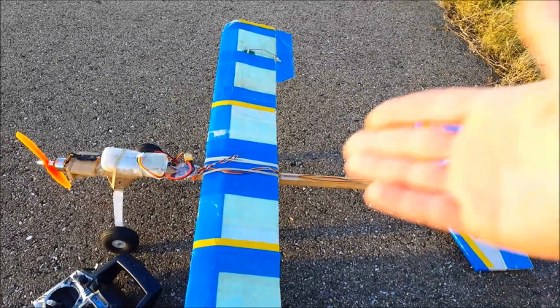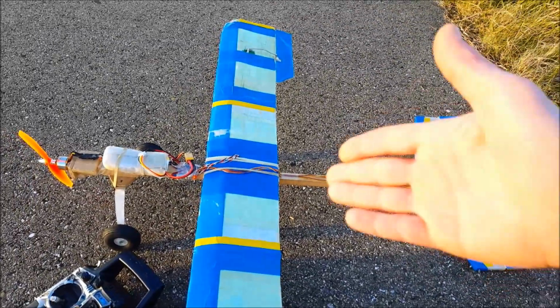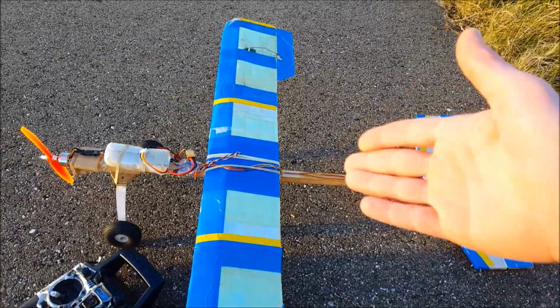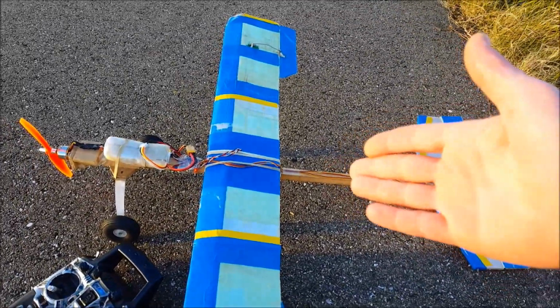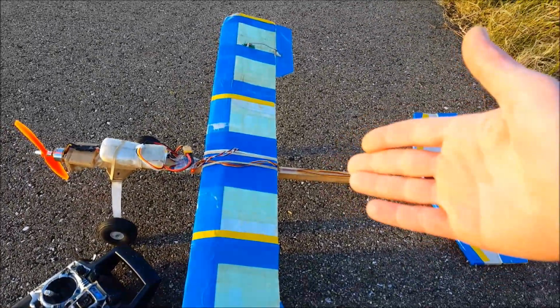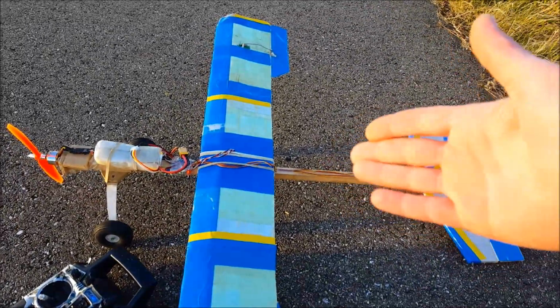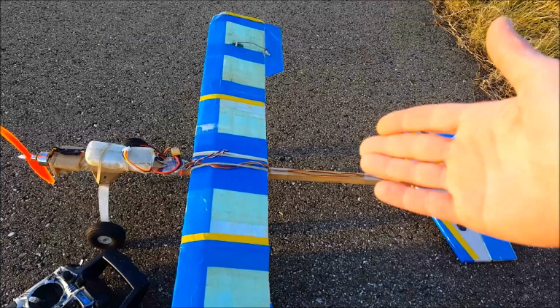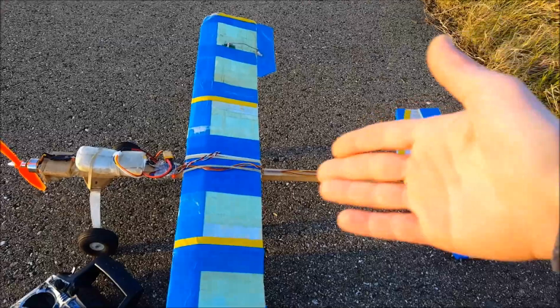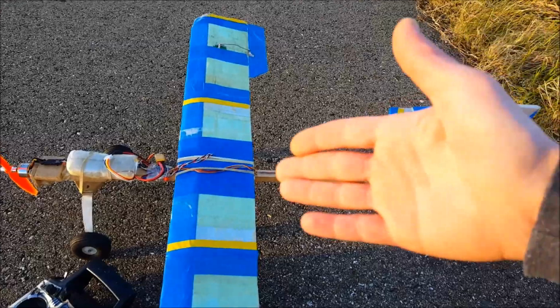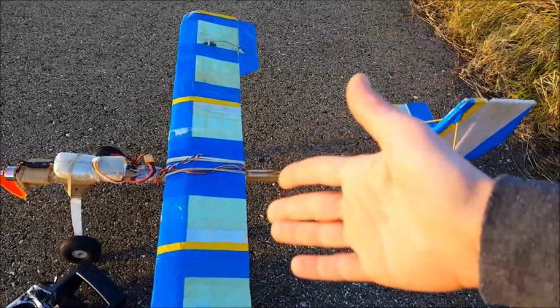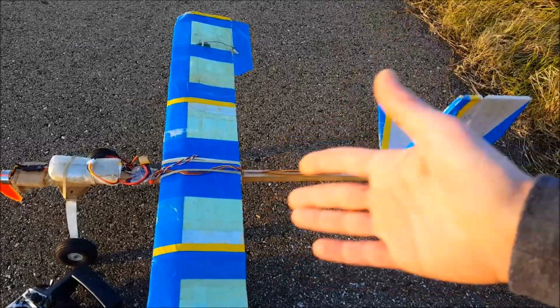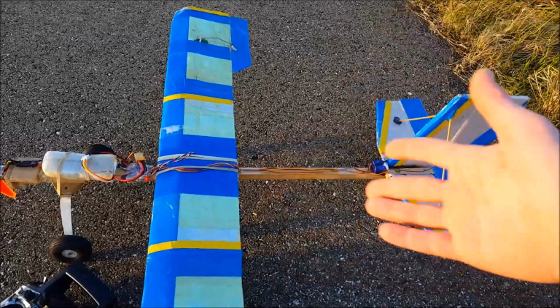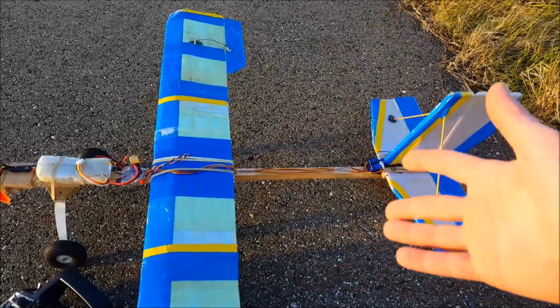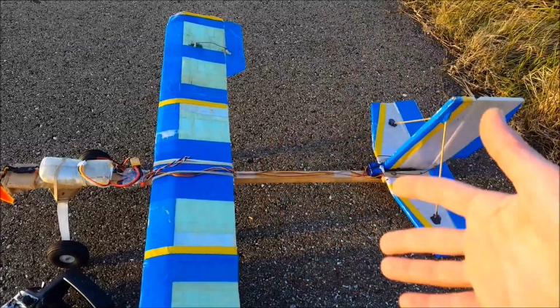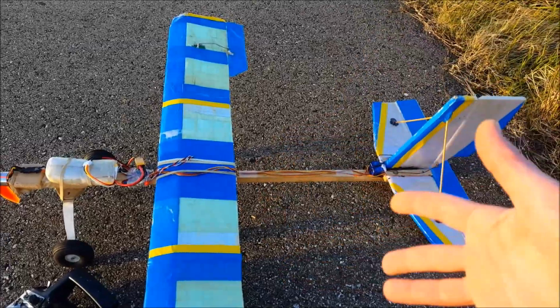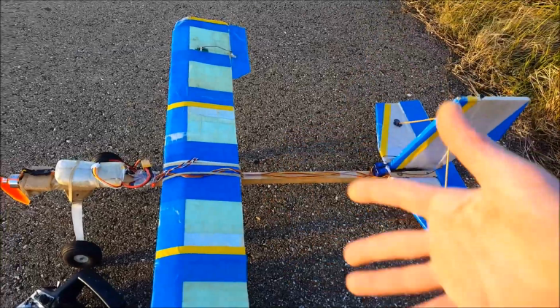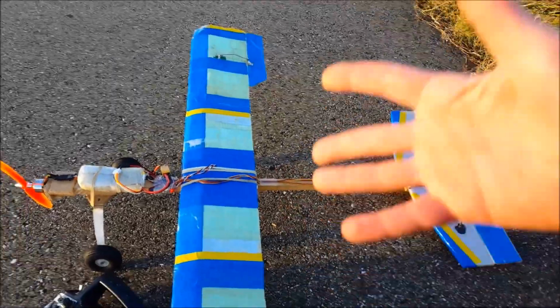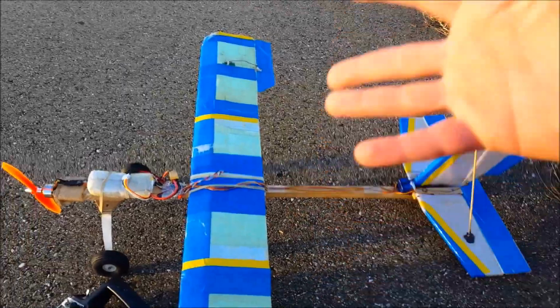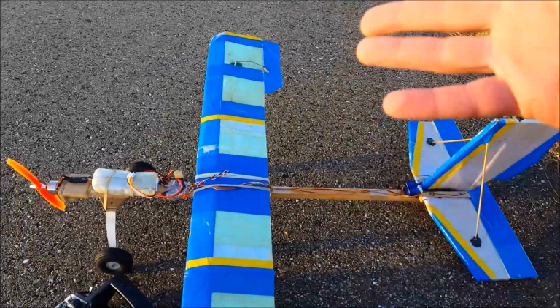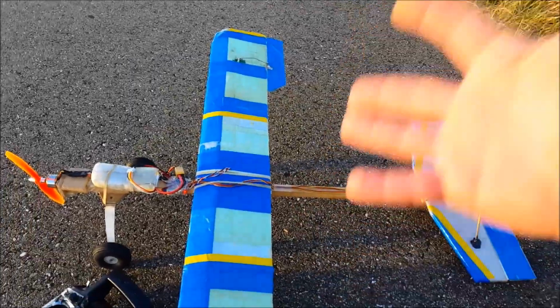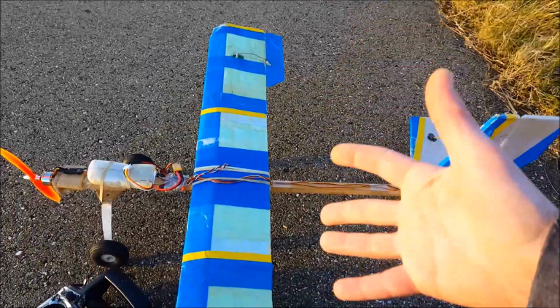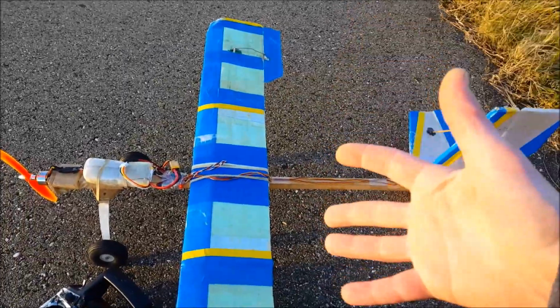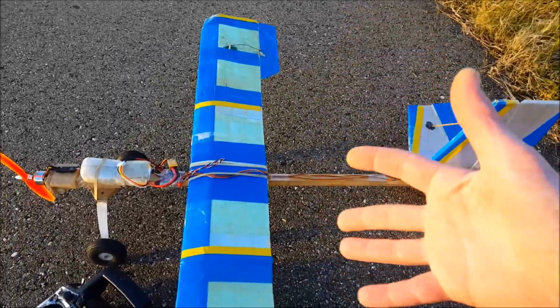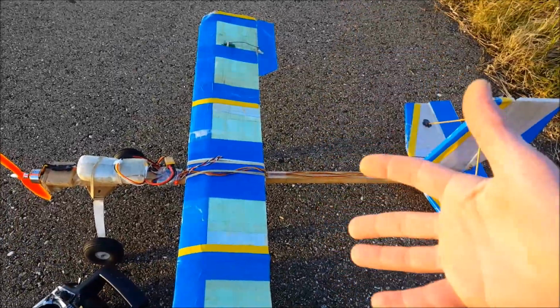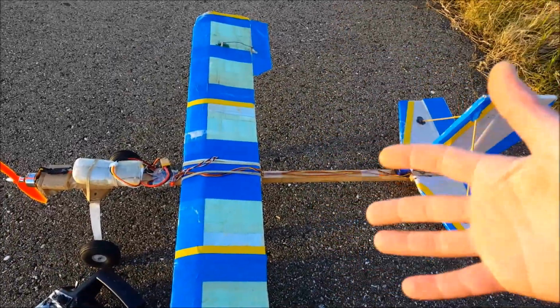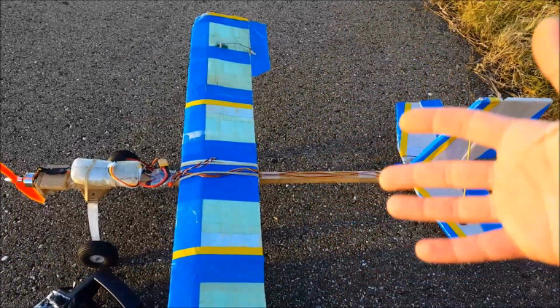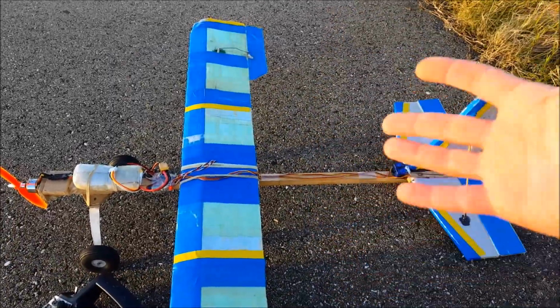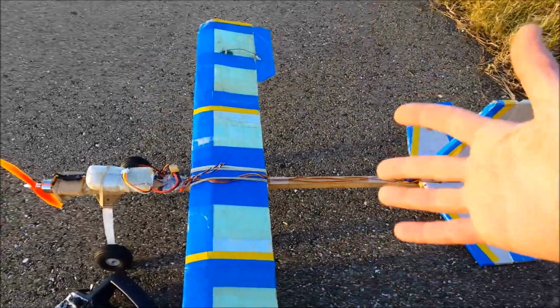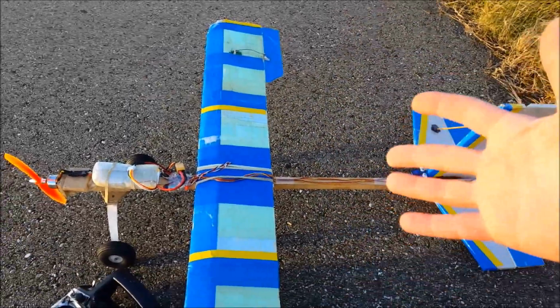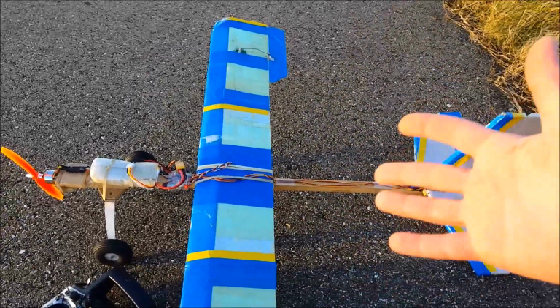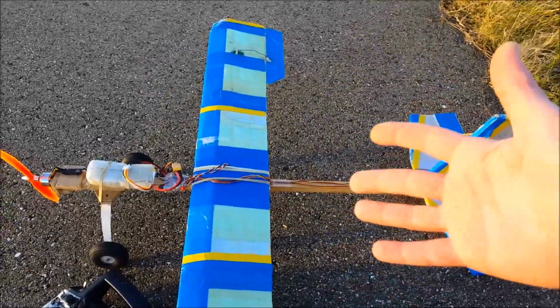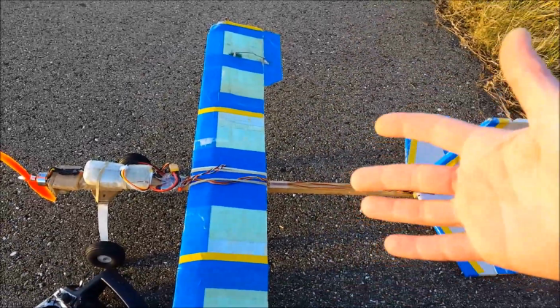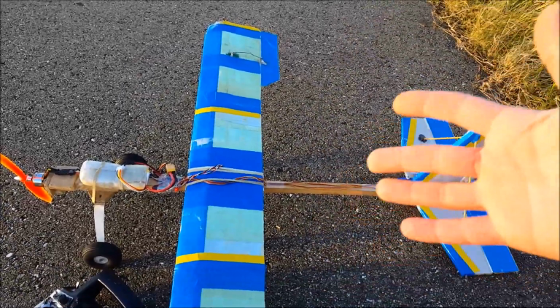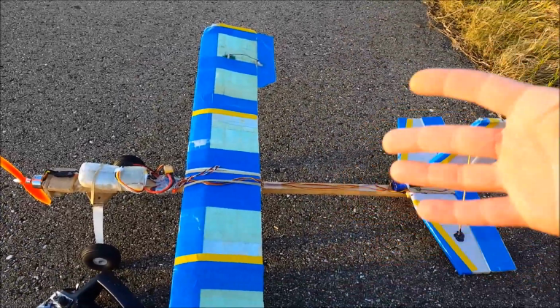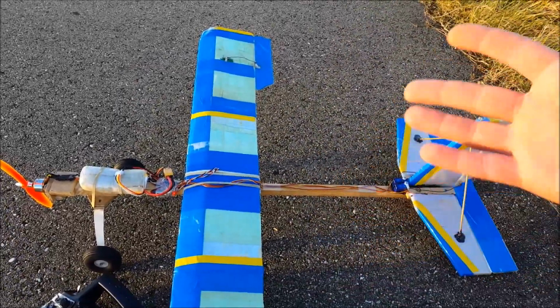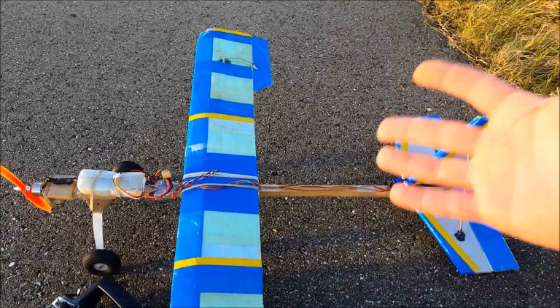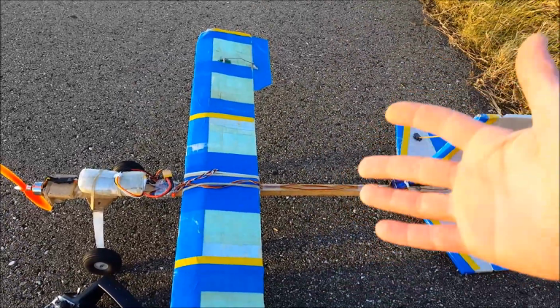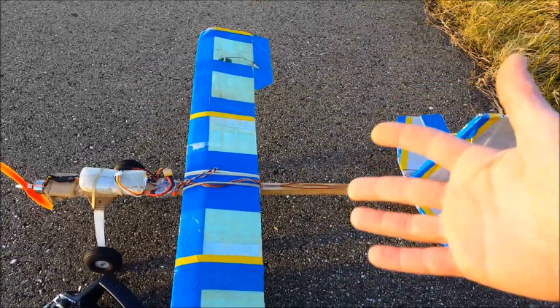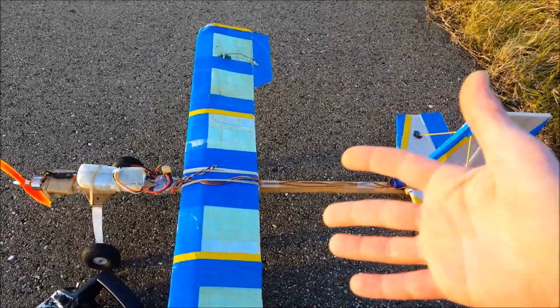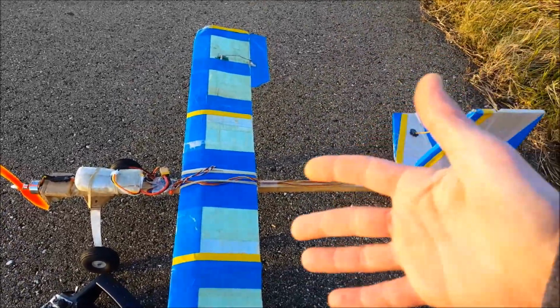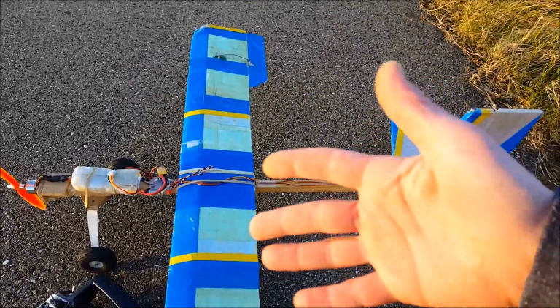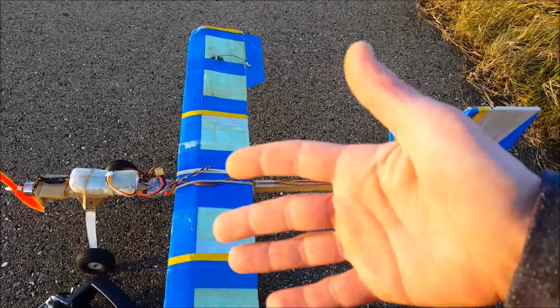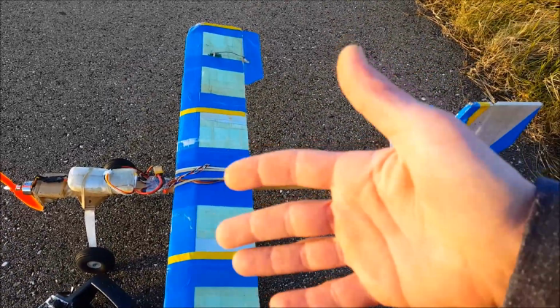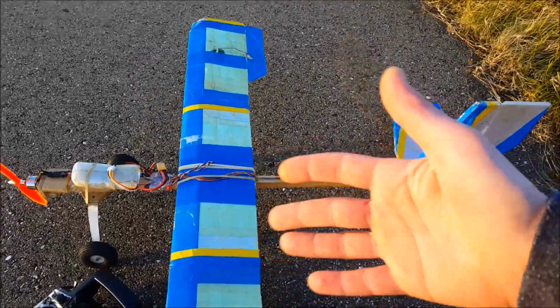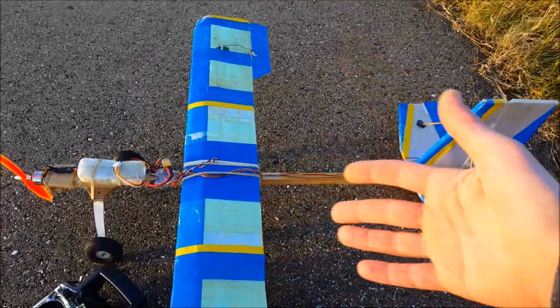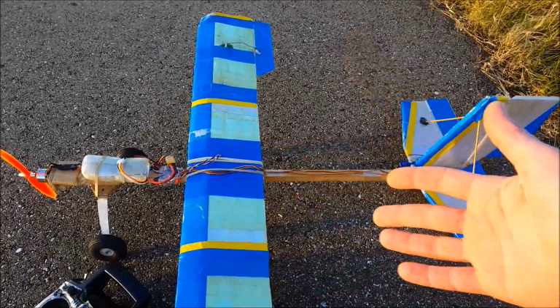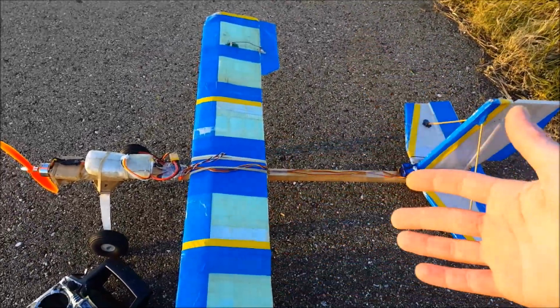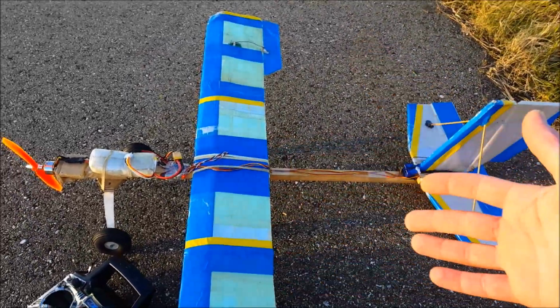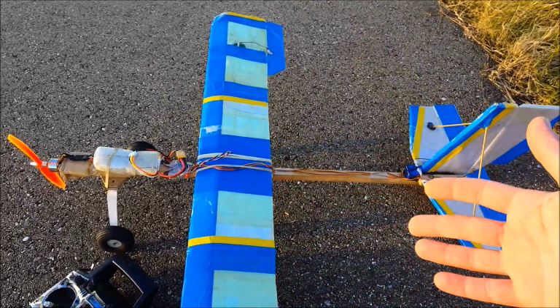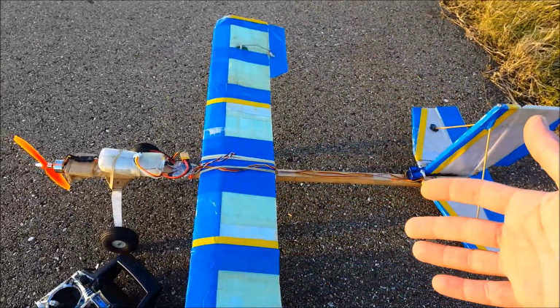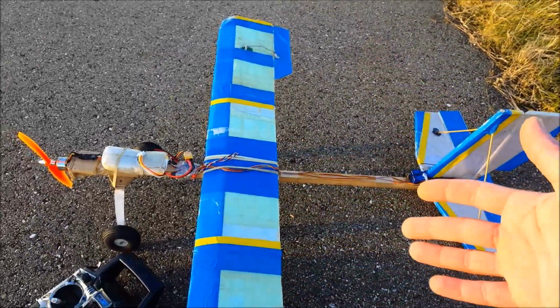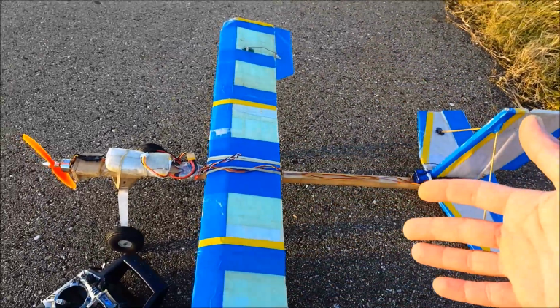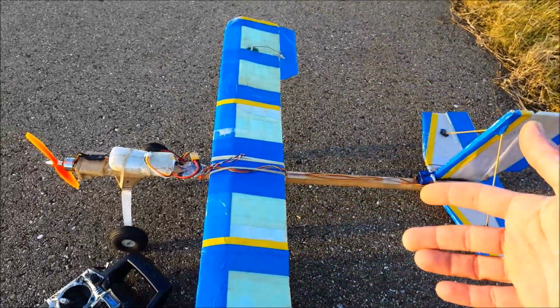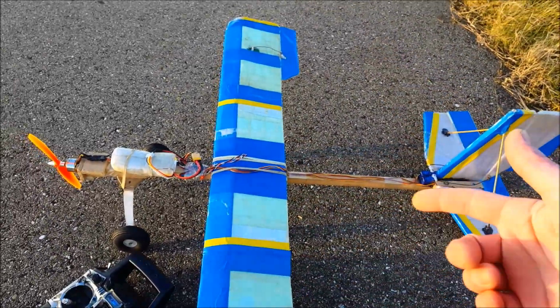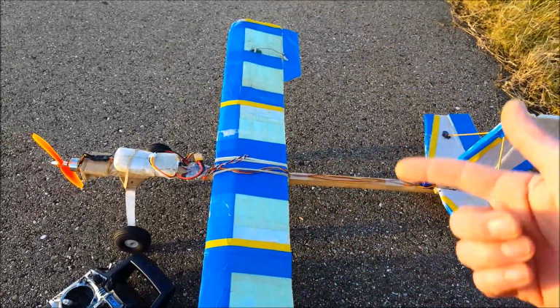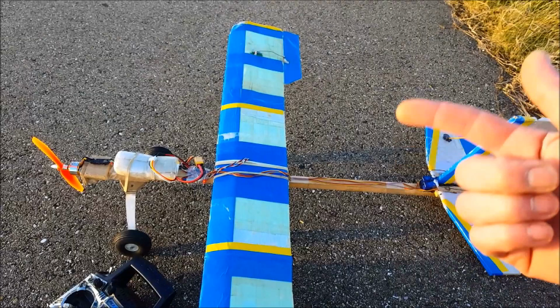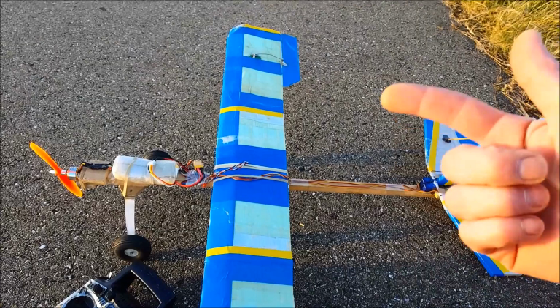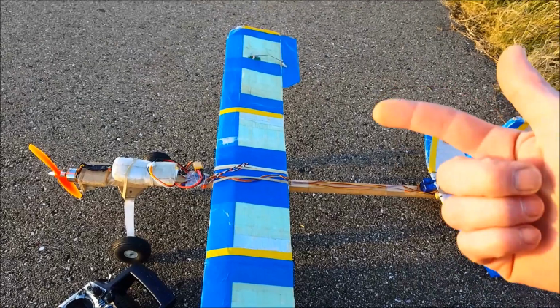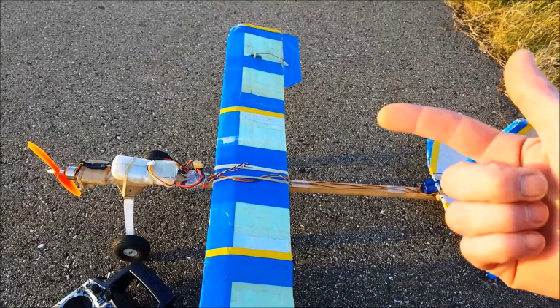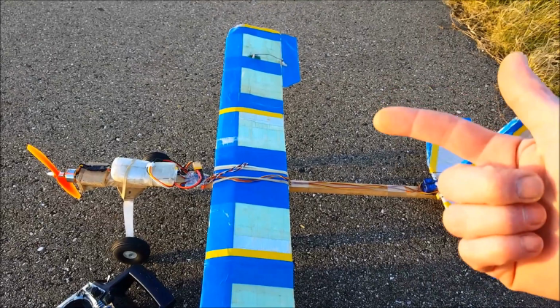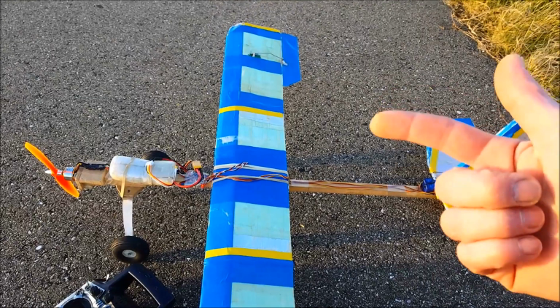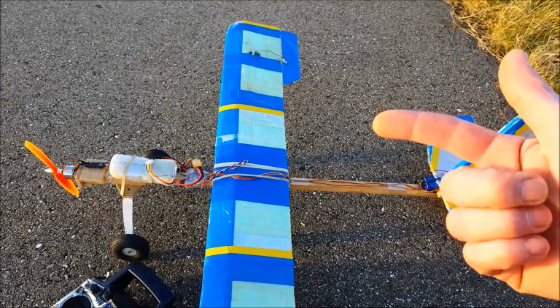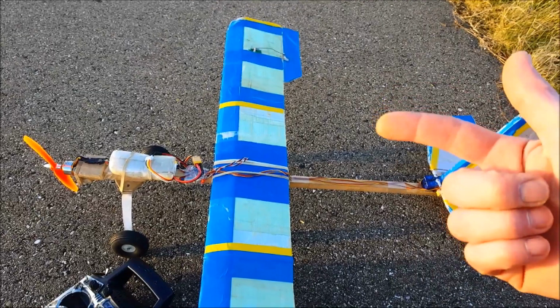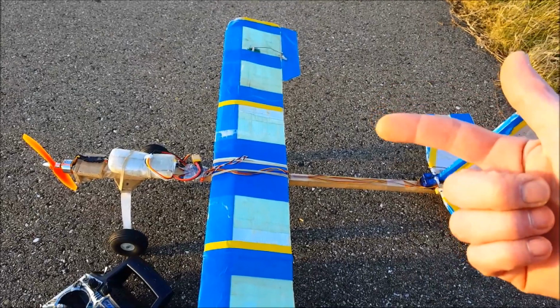The third best reason for this plane: it's ugly. It's very ugly. So if it crashes, you're not going to cry. But it's going to fly.